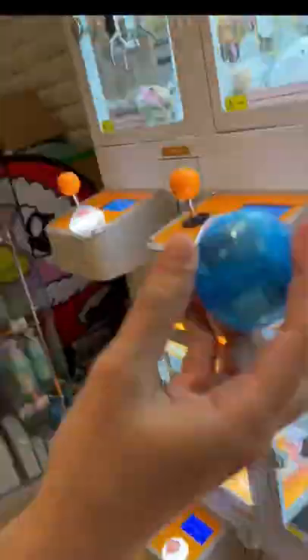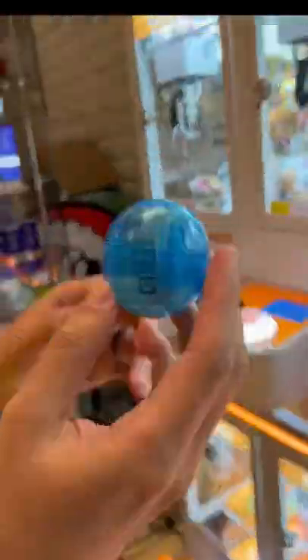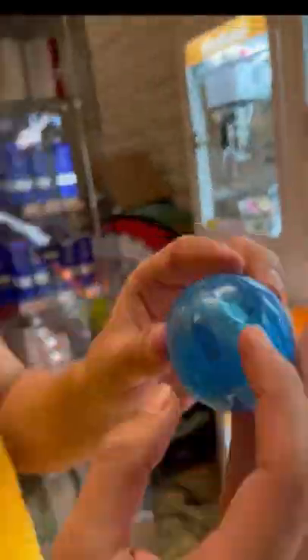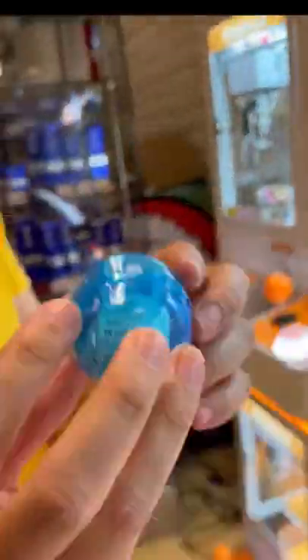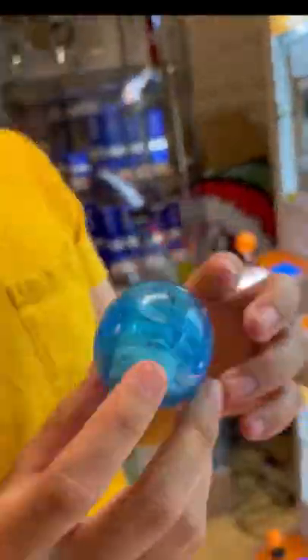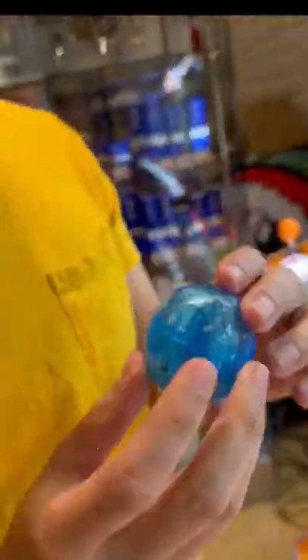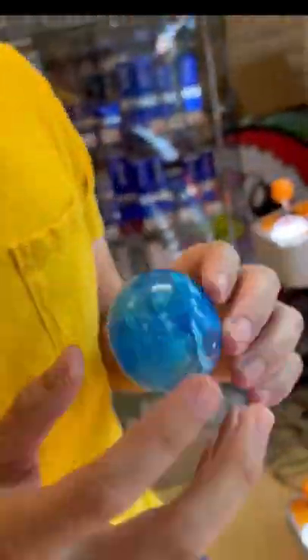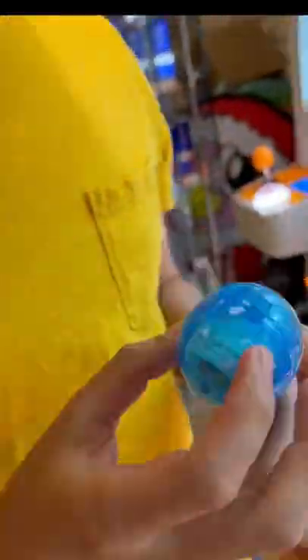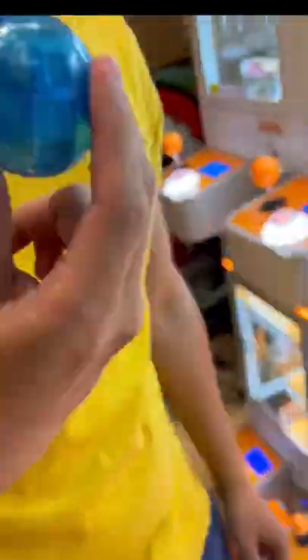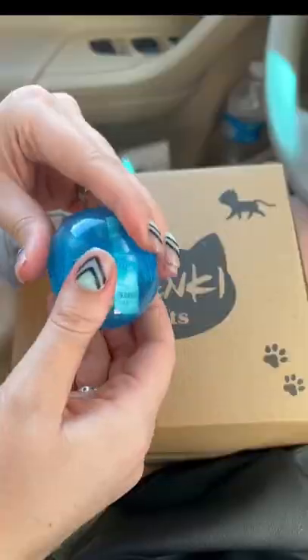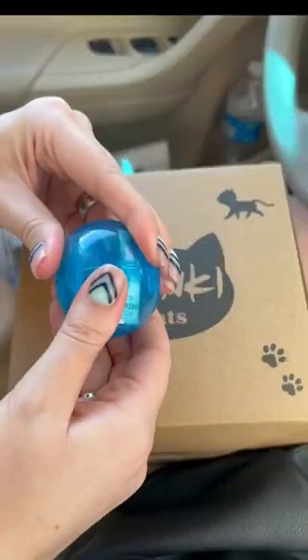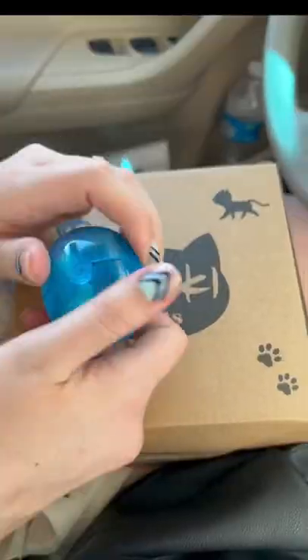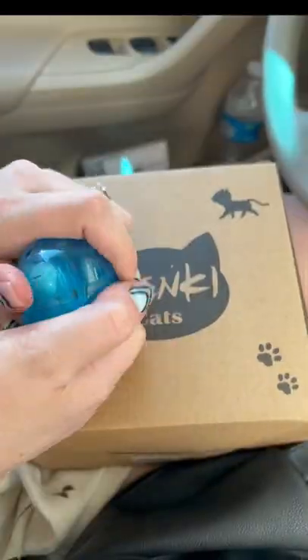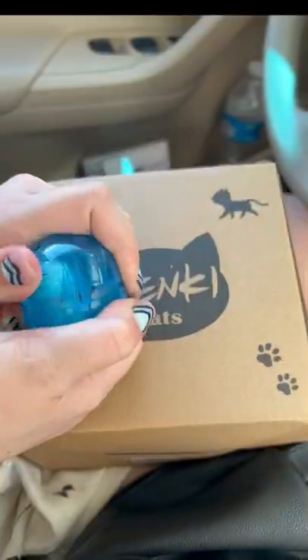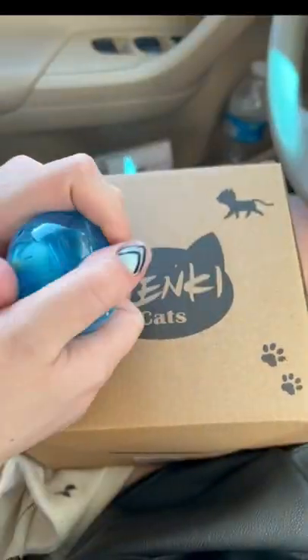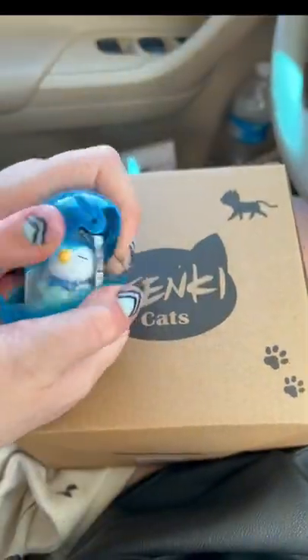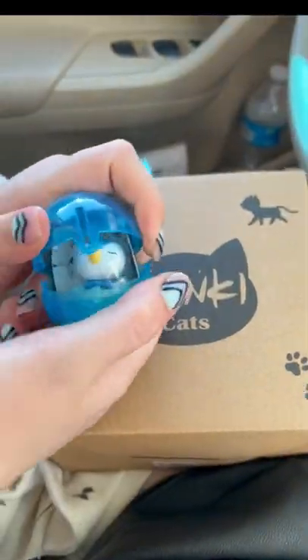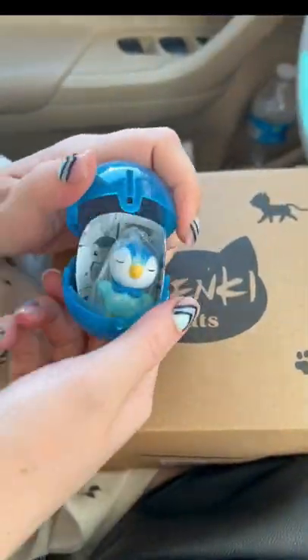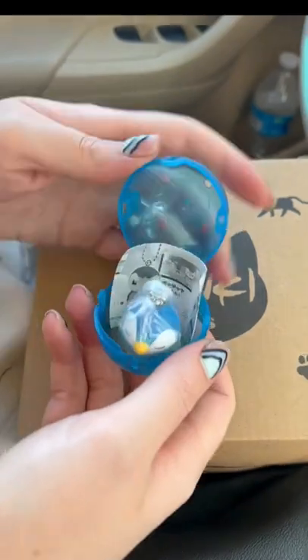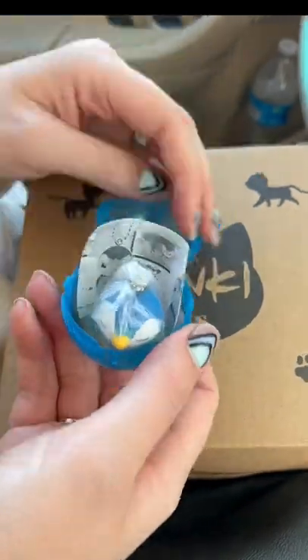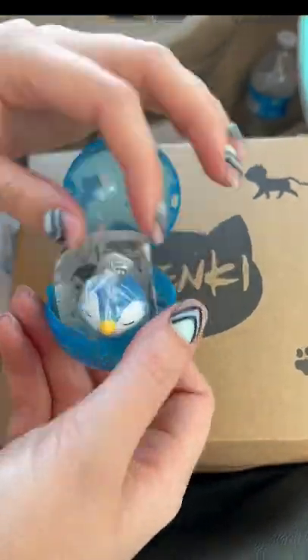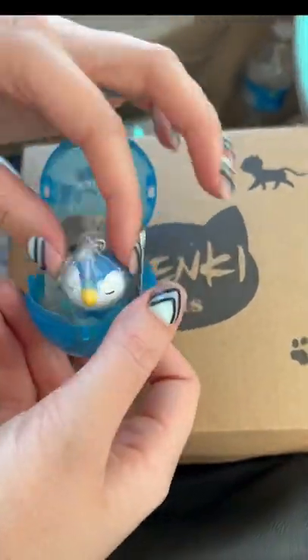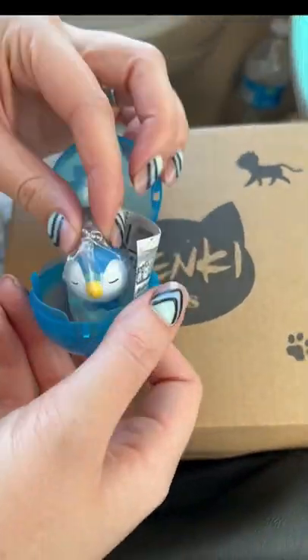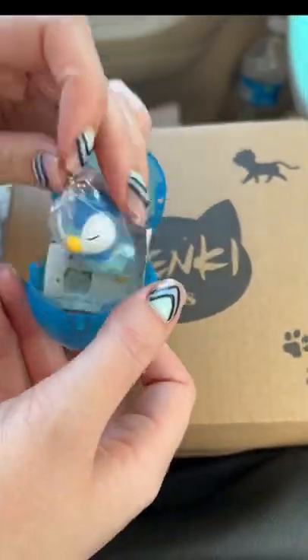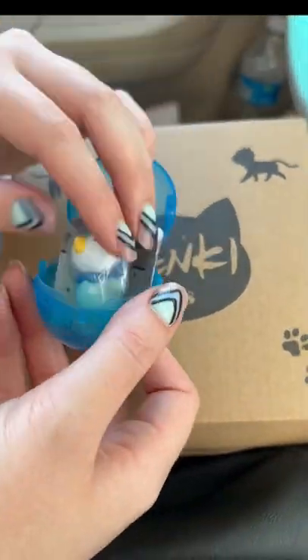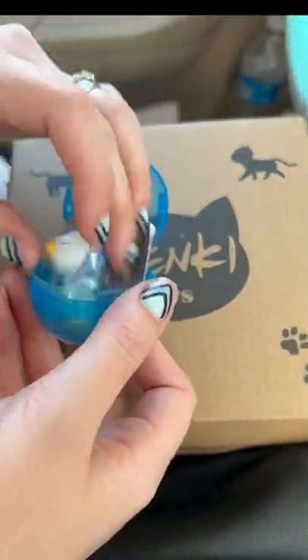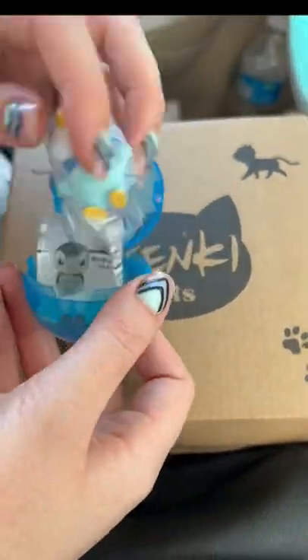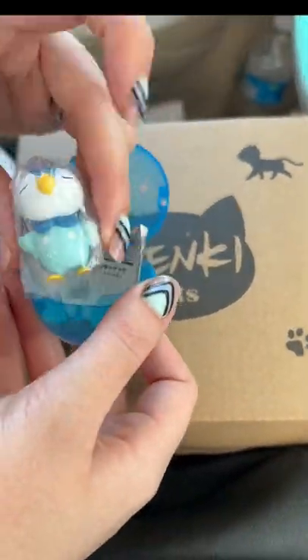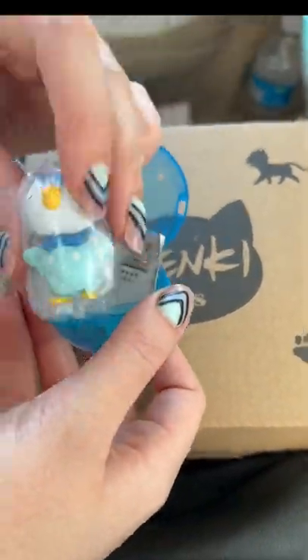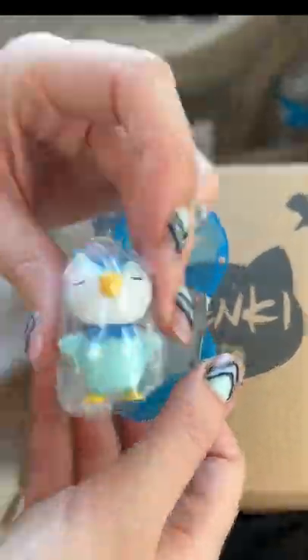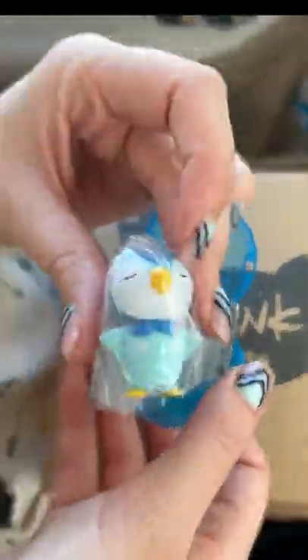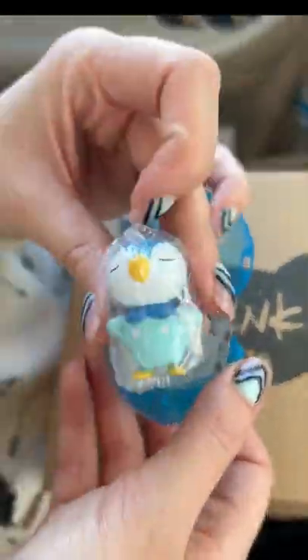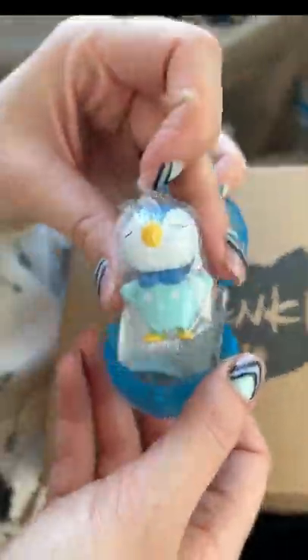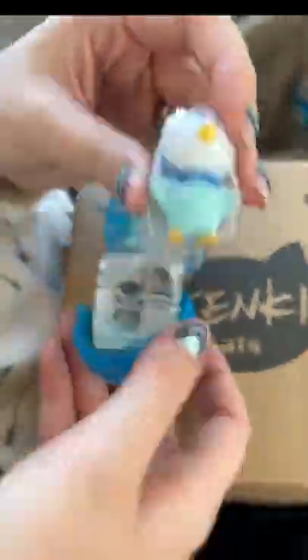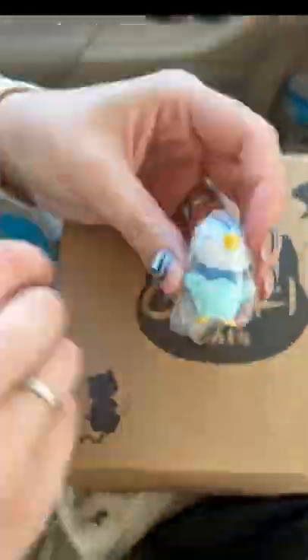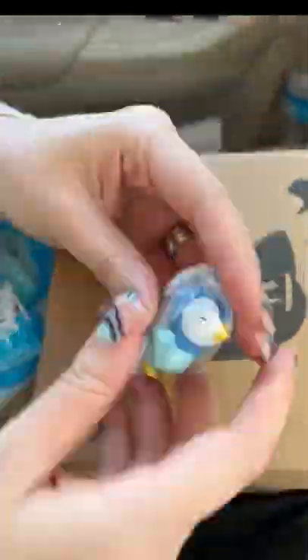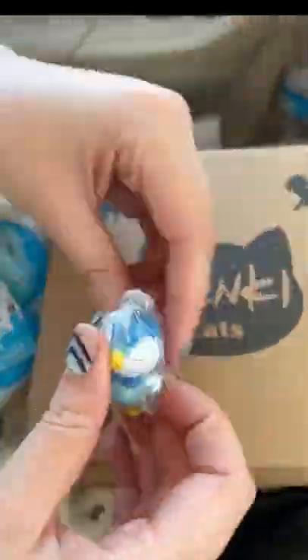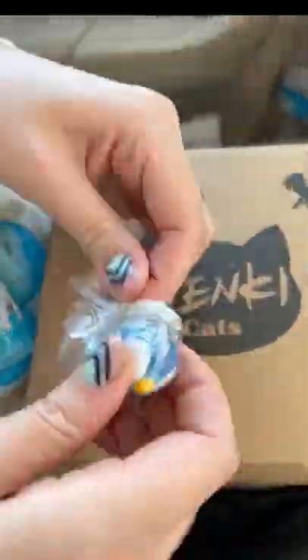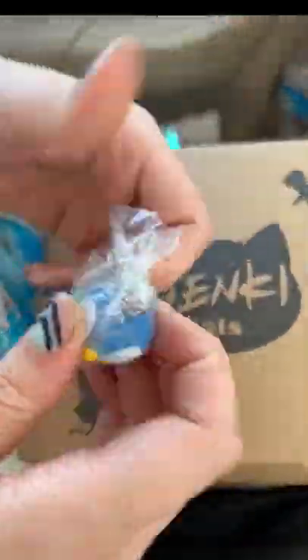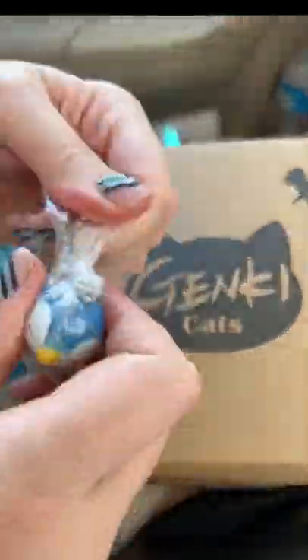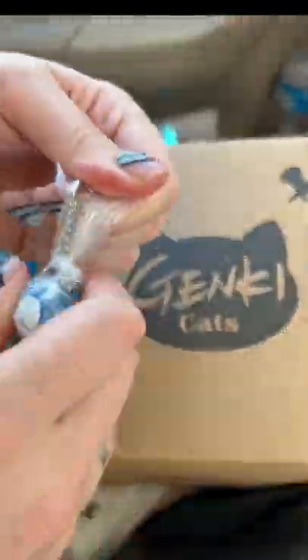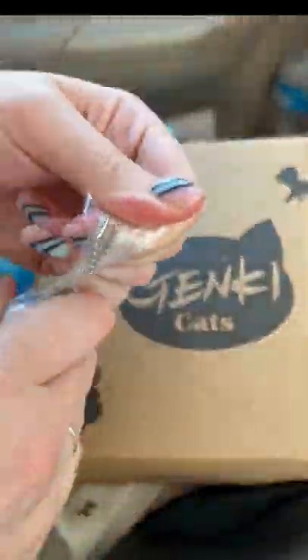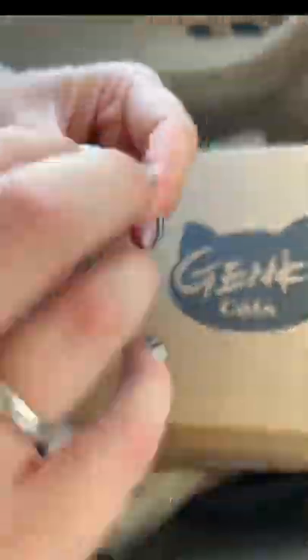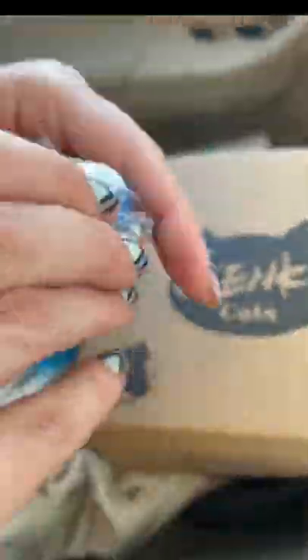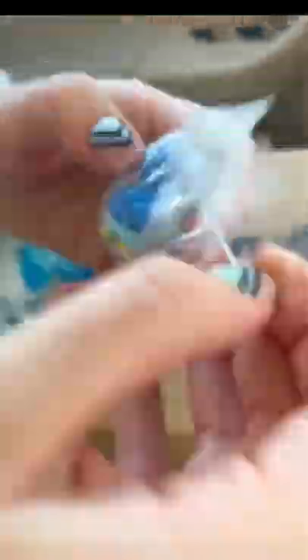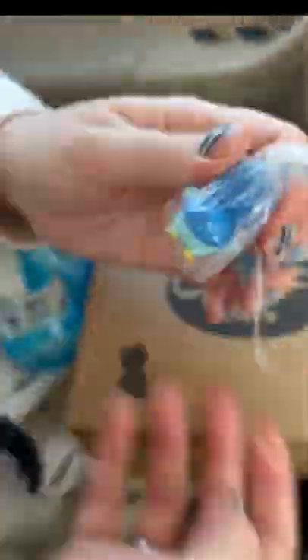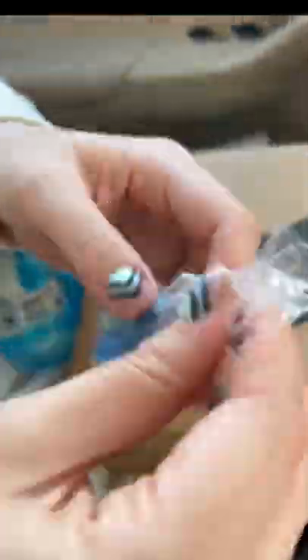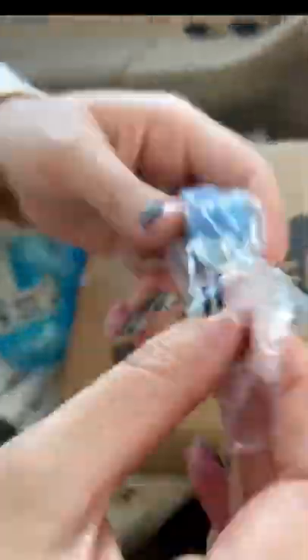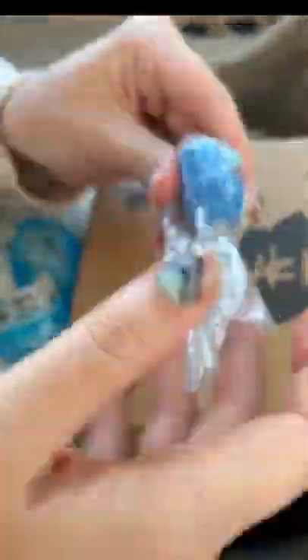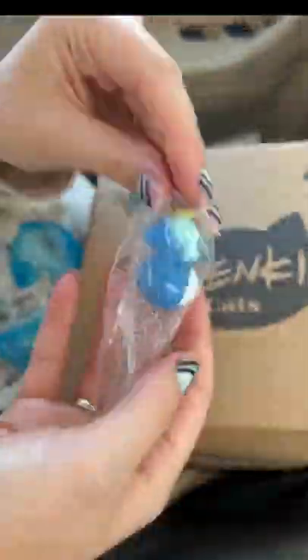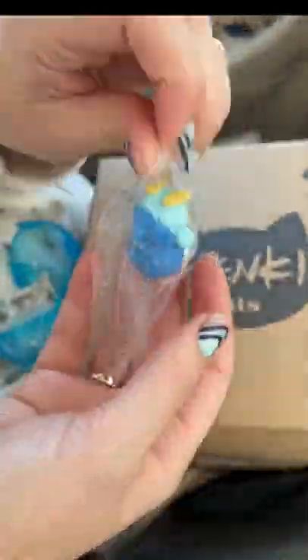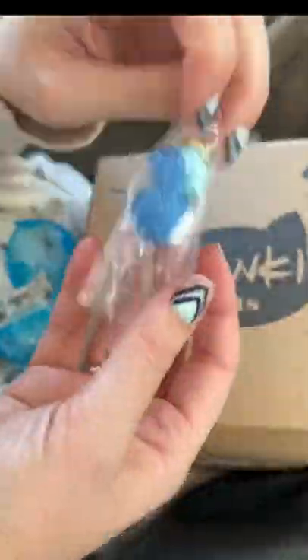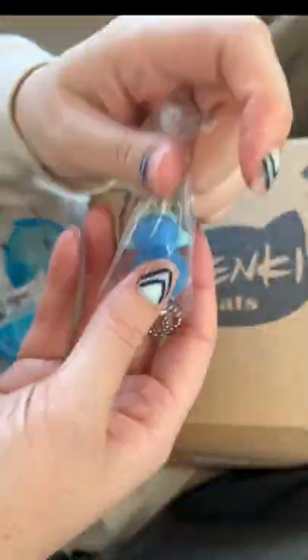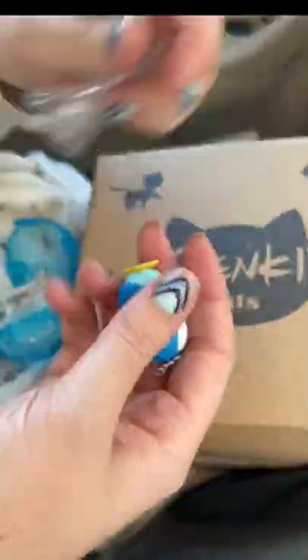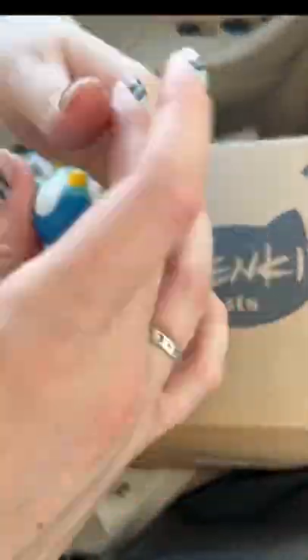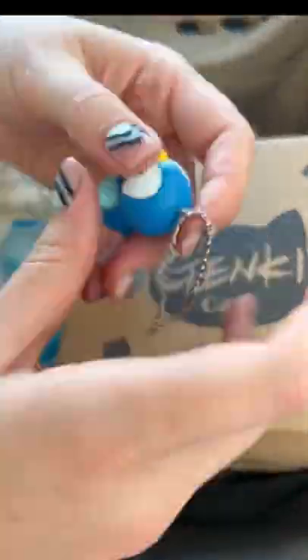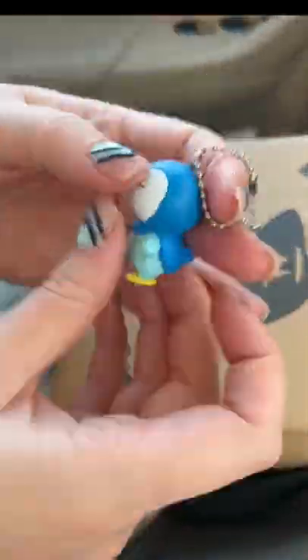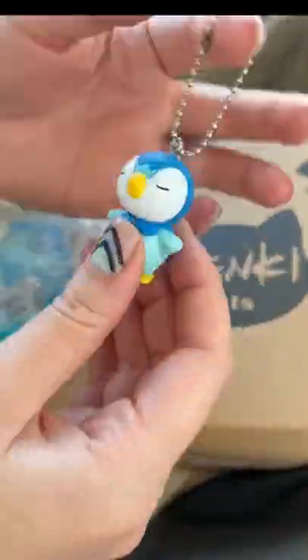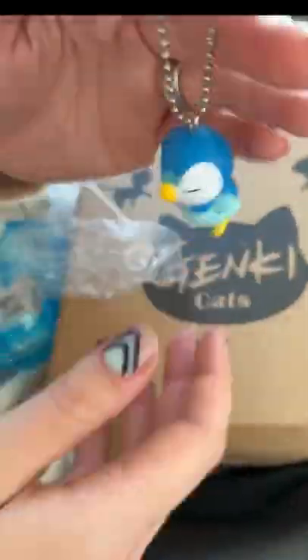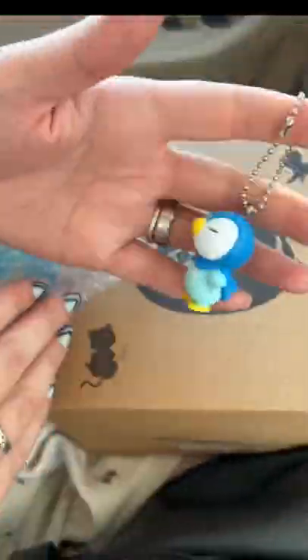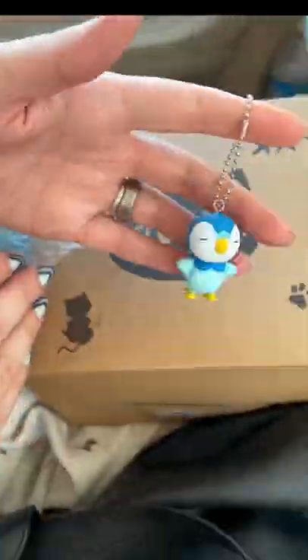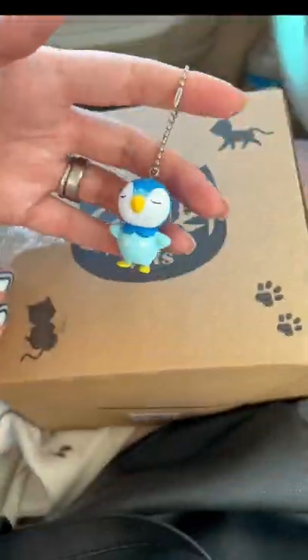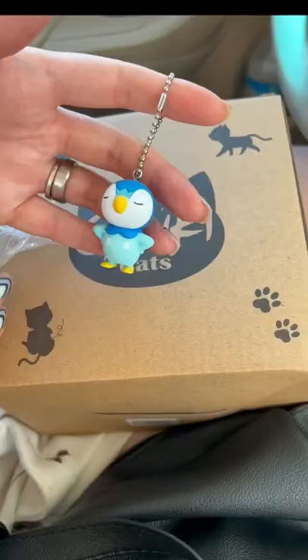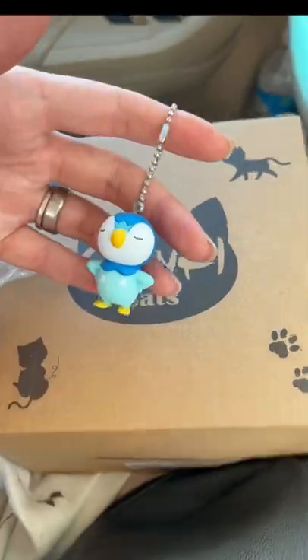And this is me taking the Piplup out of its little case here, and it is super cute.